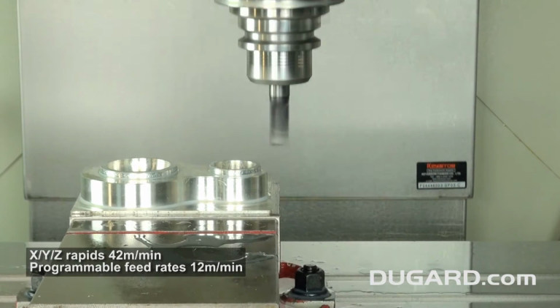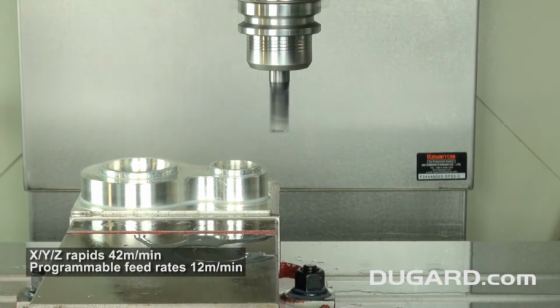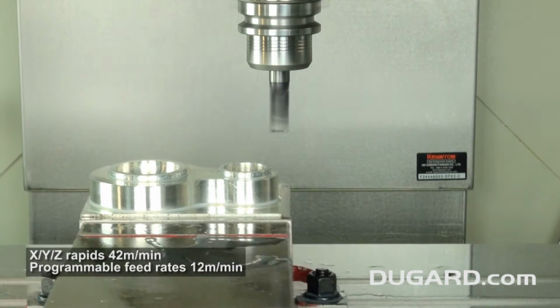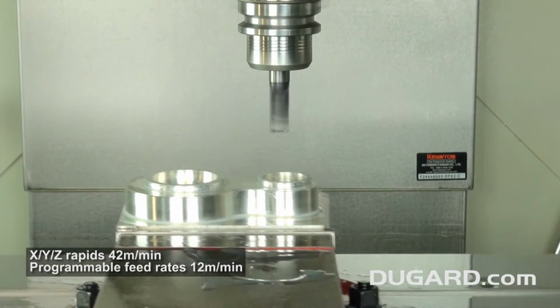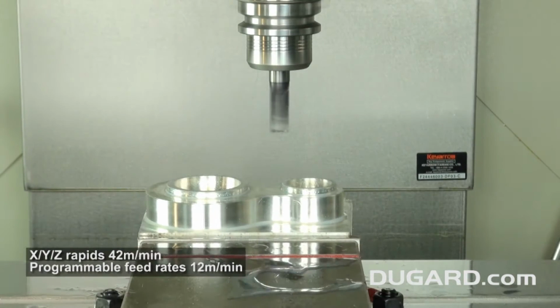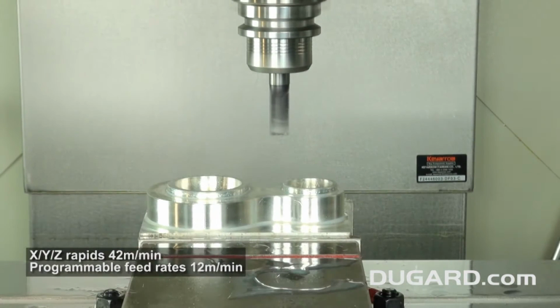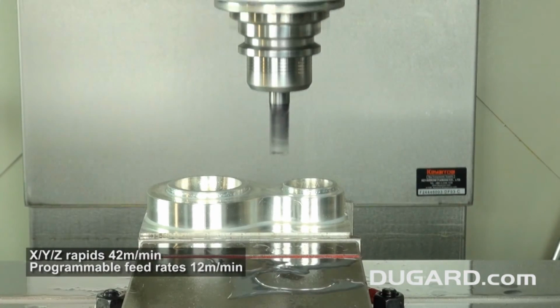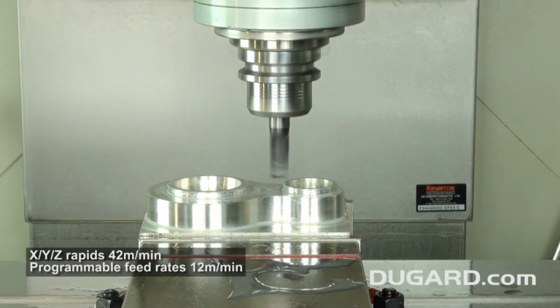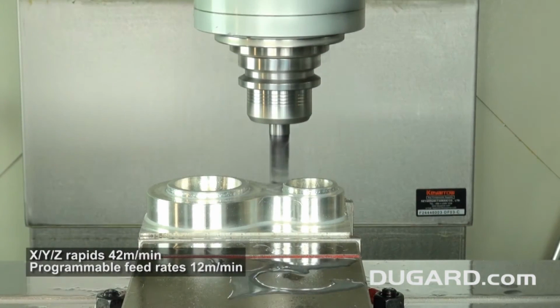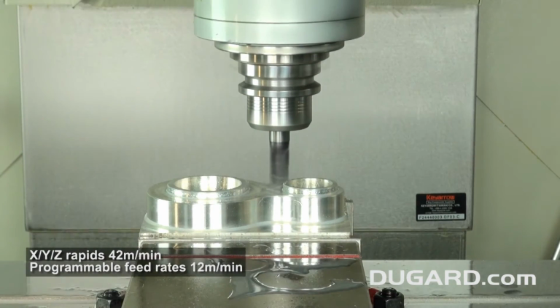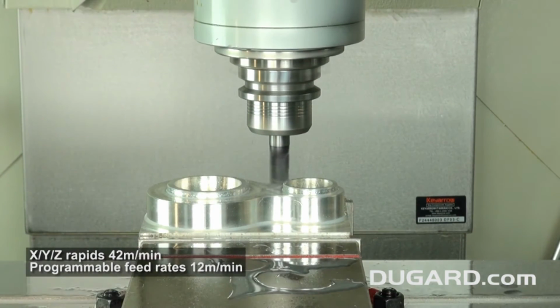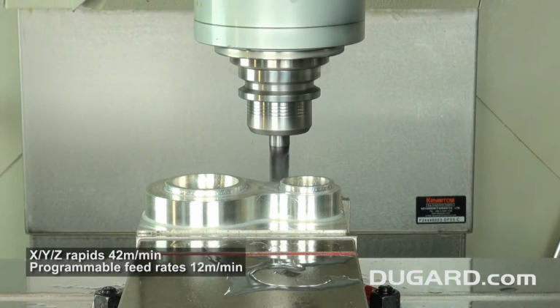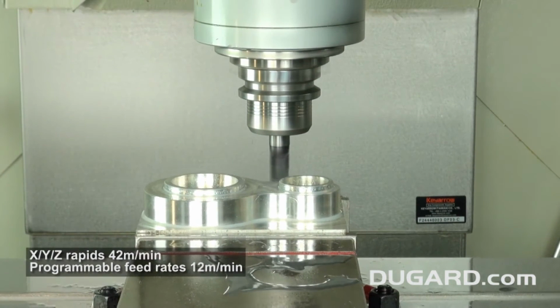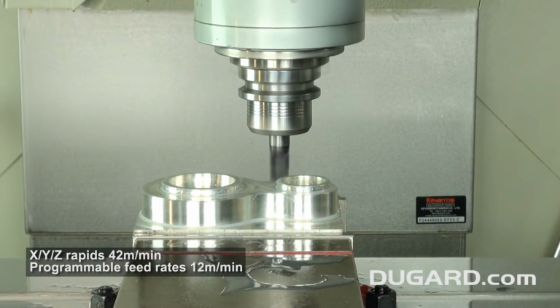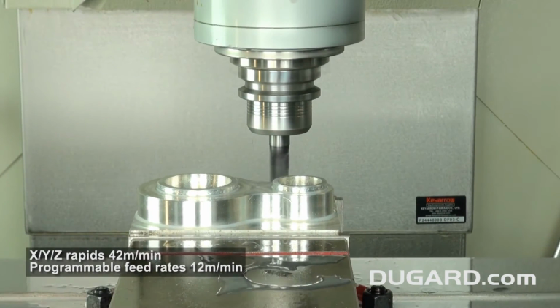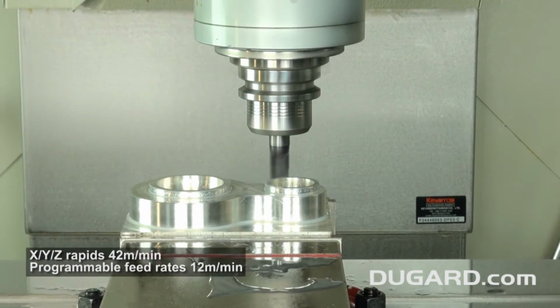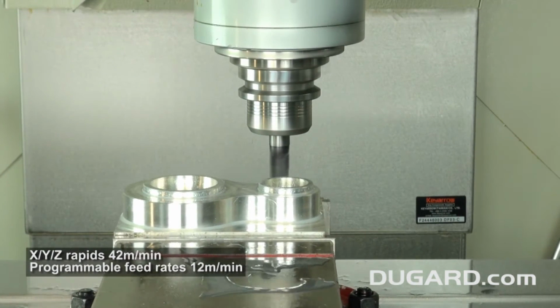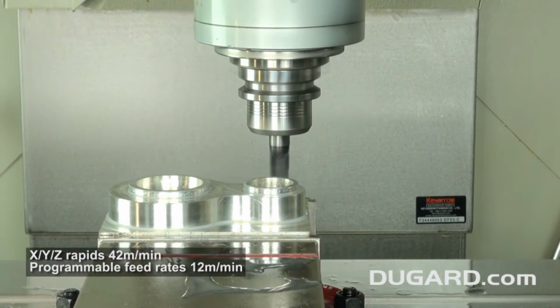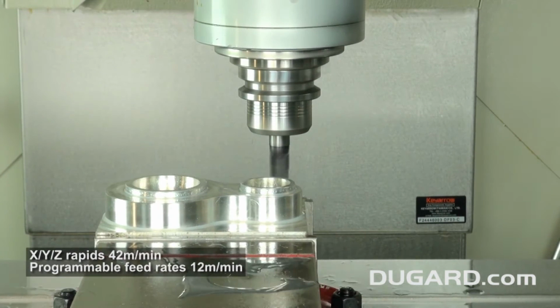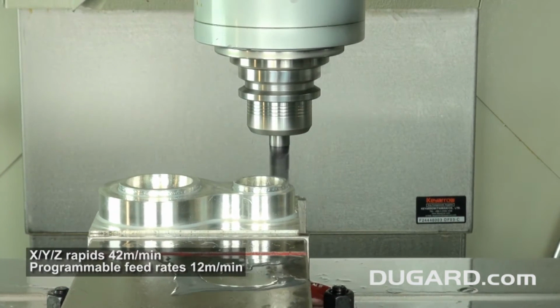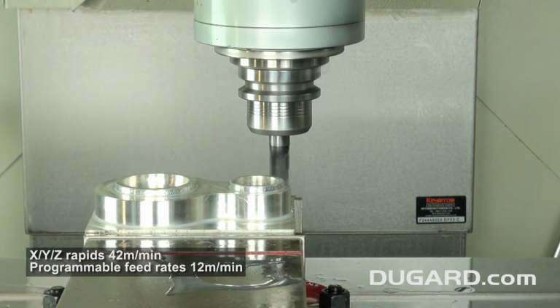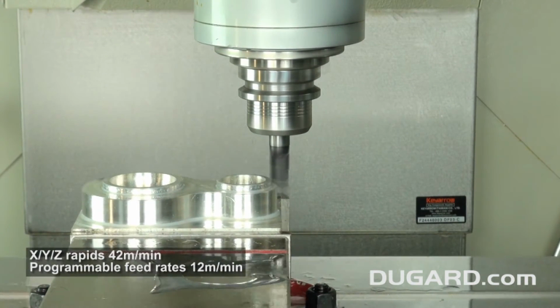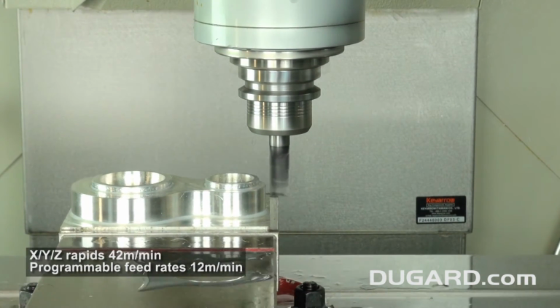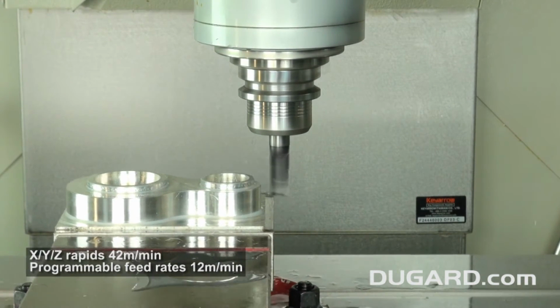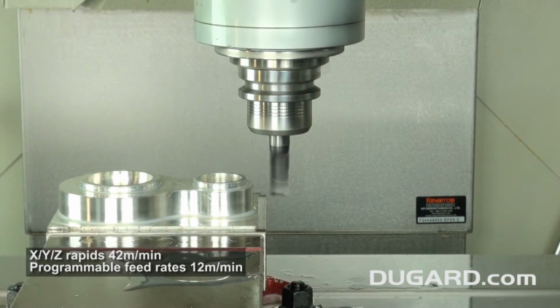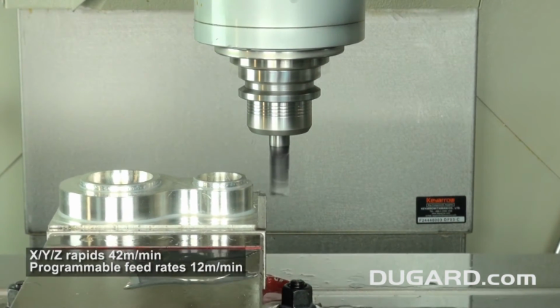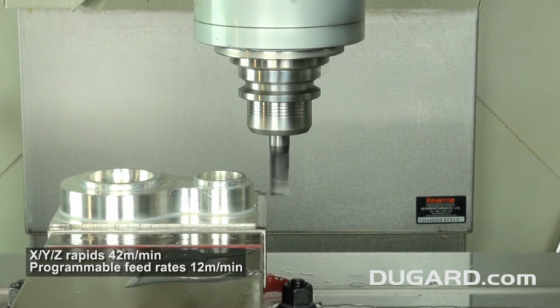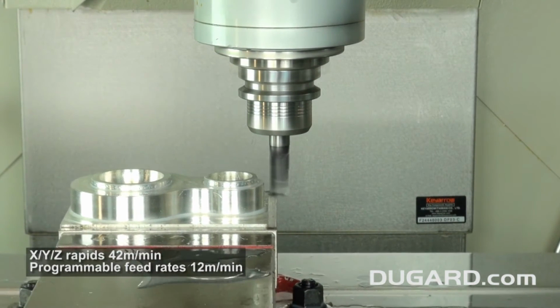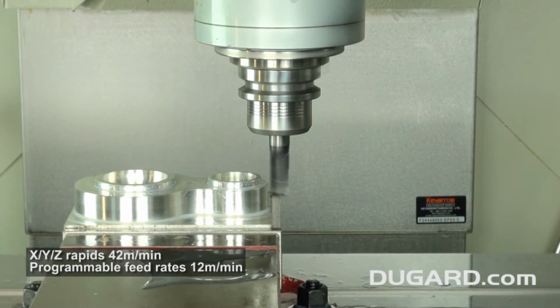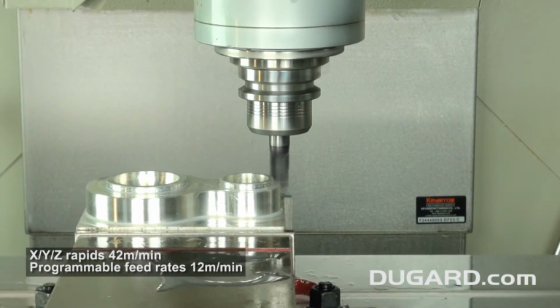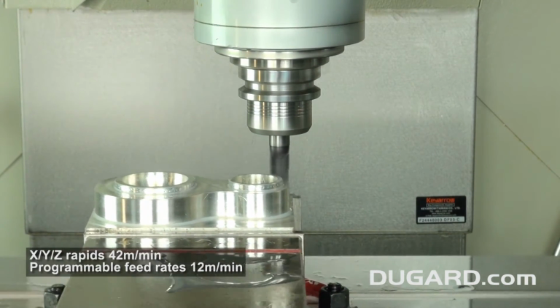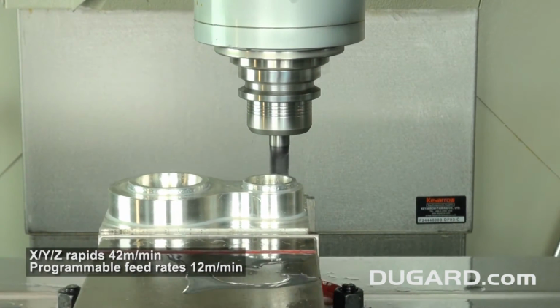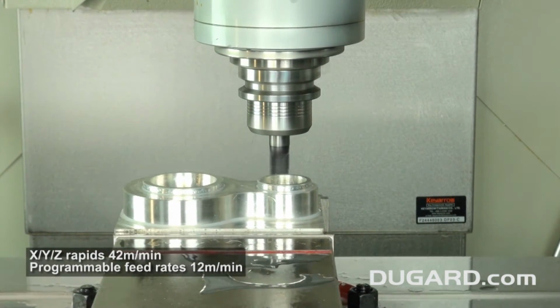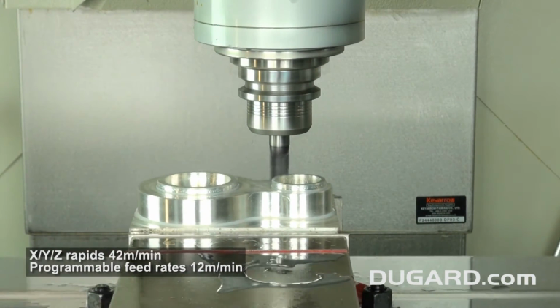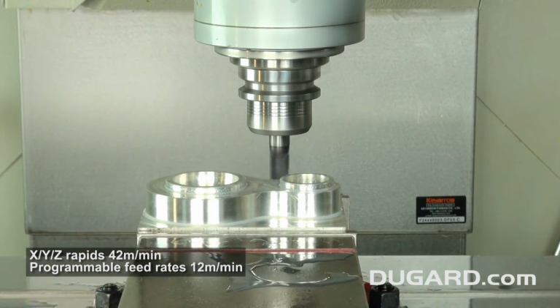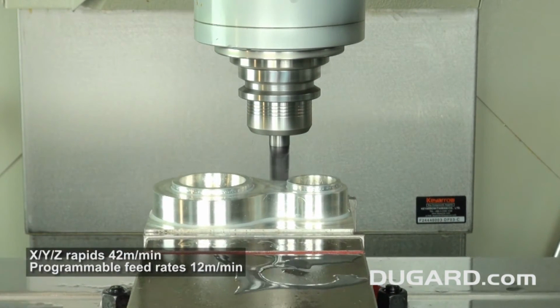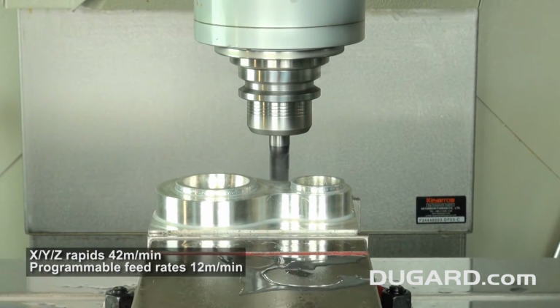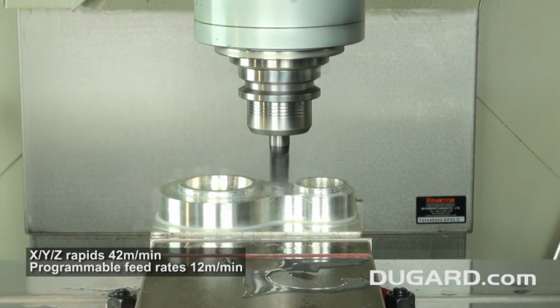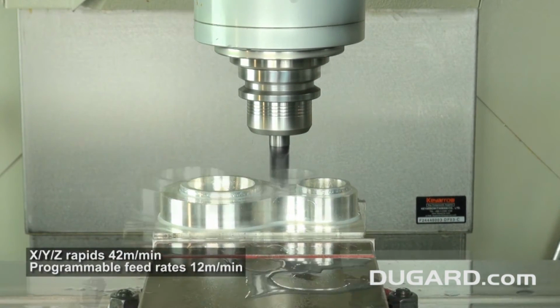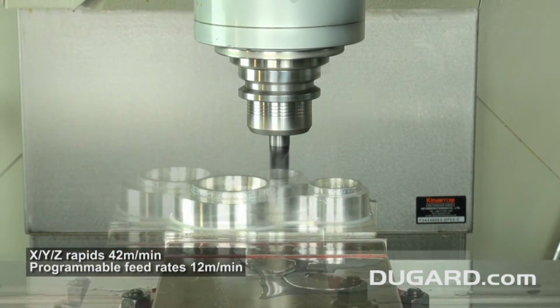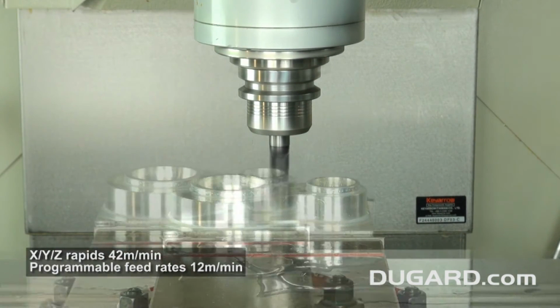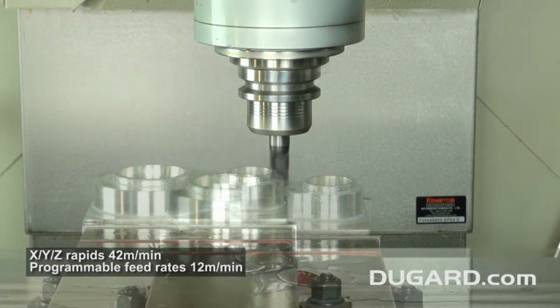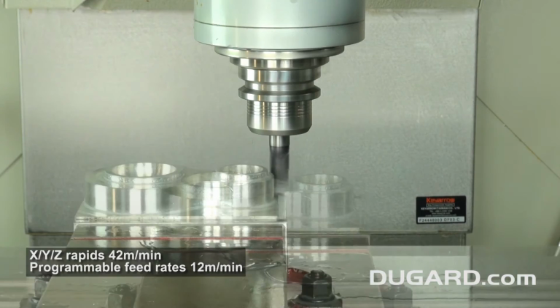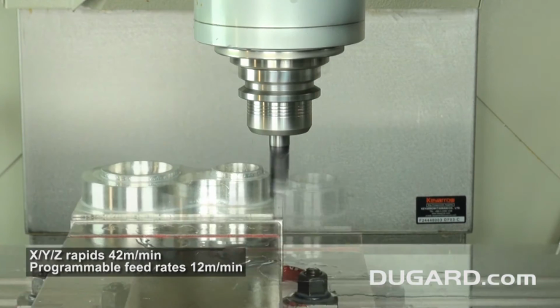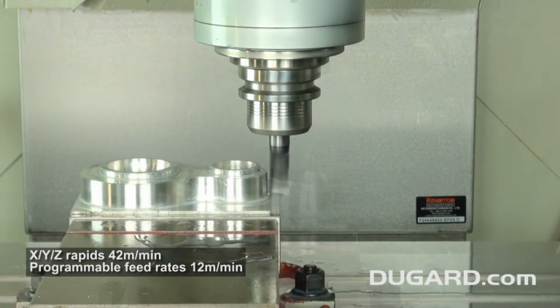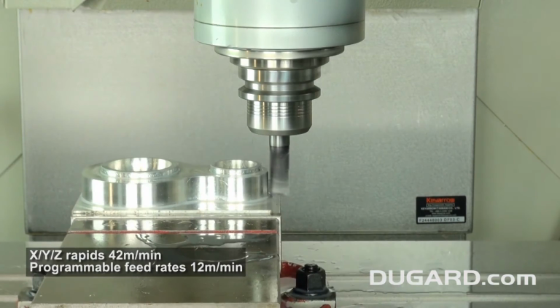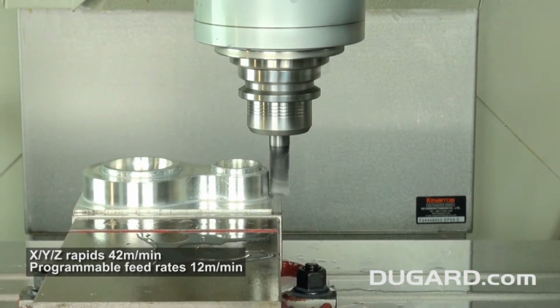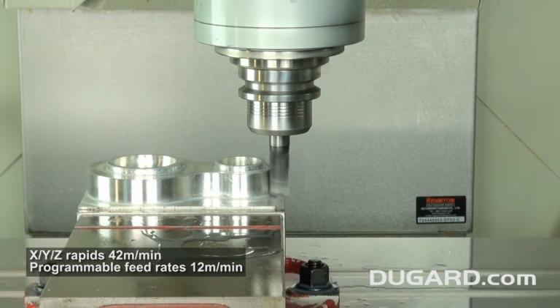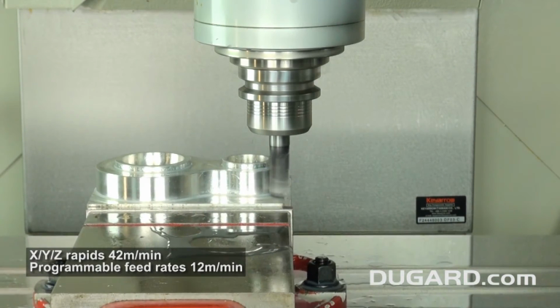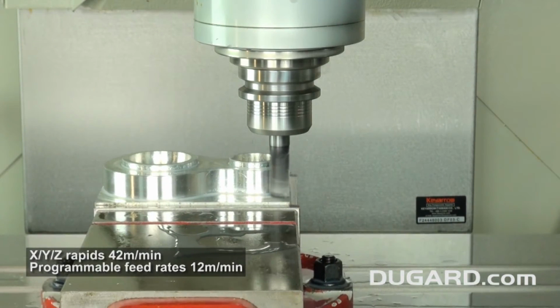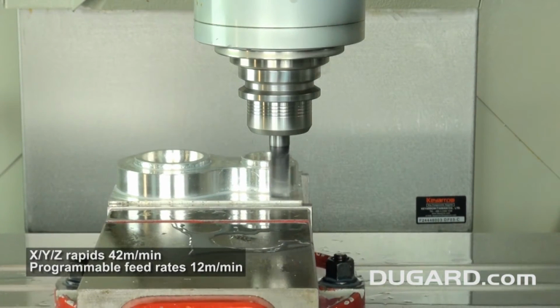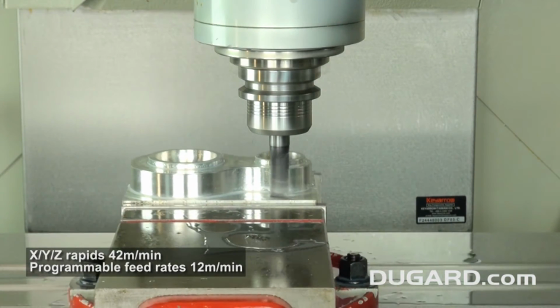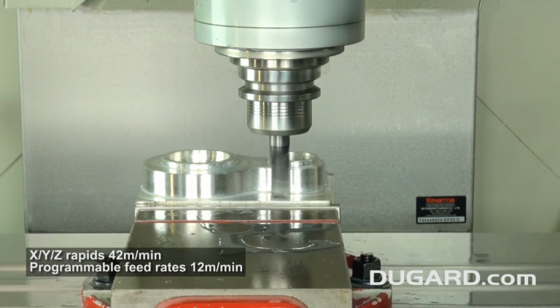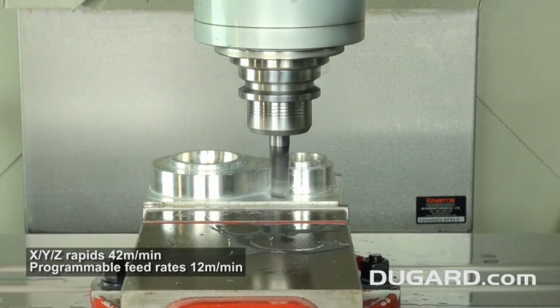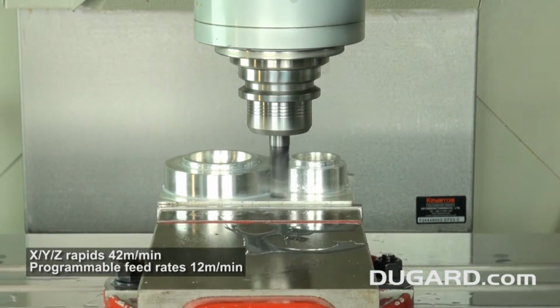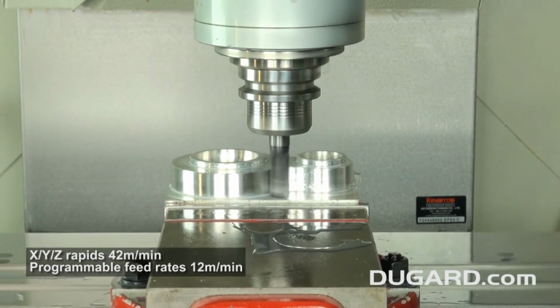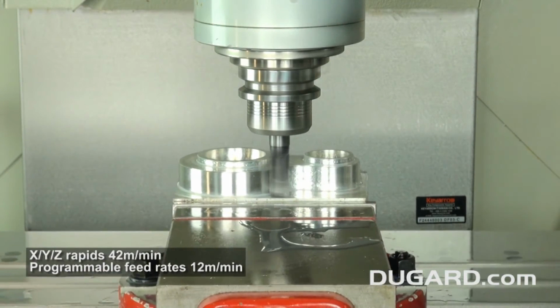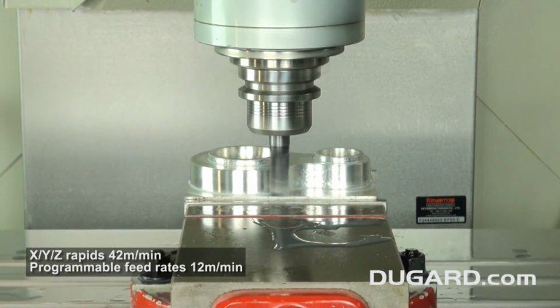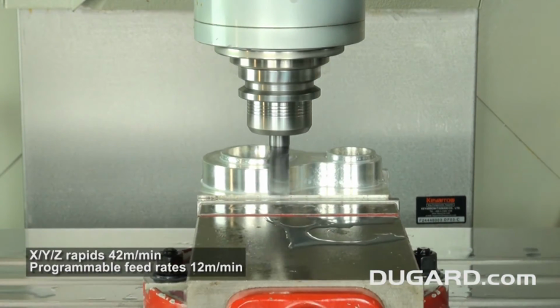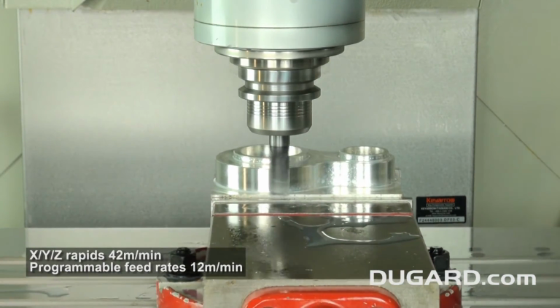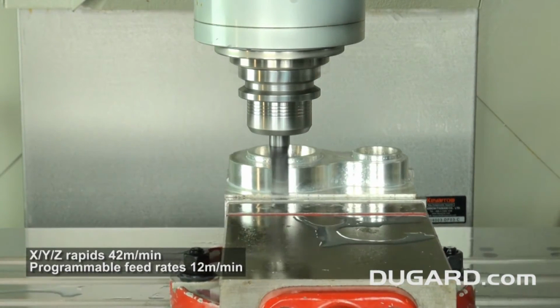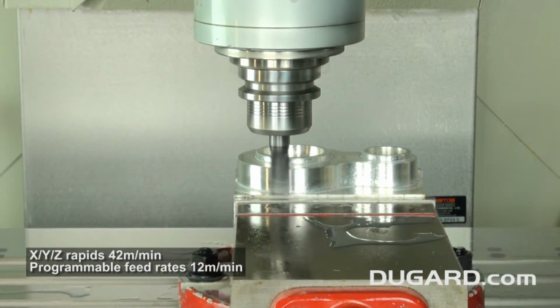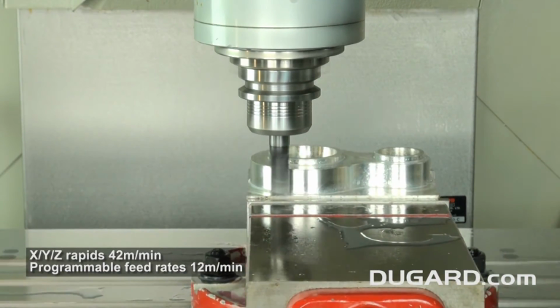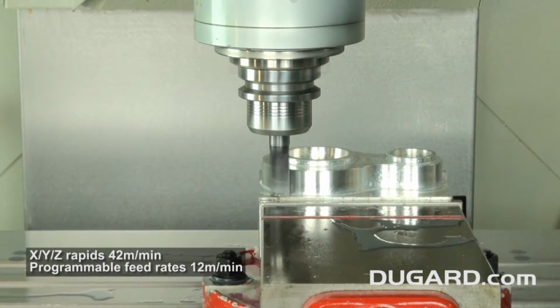The rapids in X, Y and Z are 42m a minute with programmable feed rates of 12m a minute.